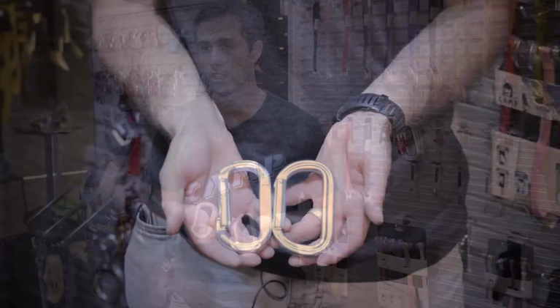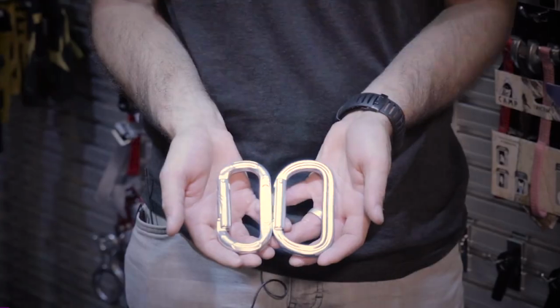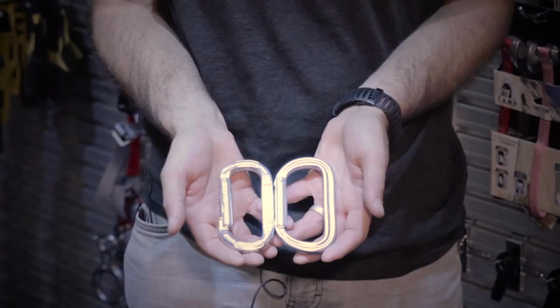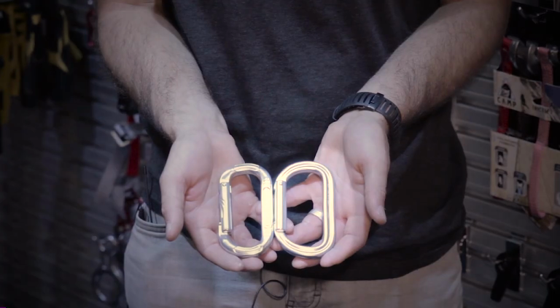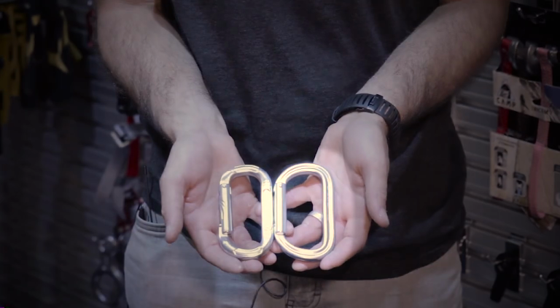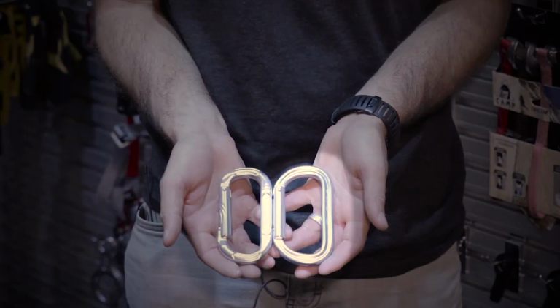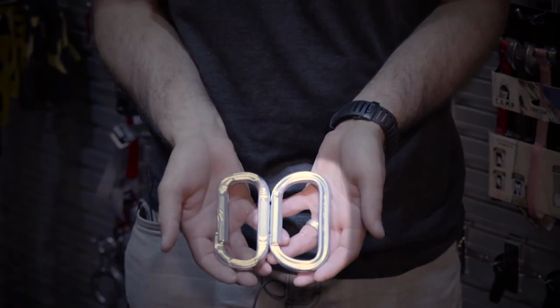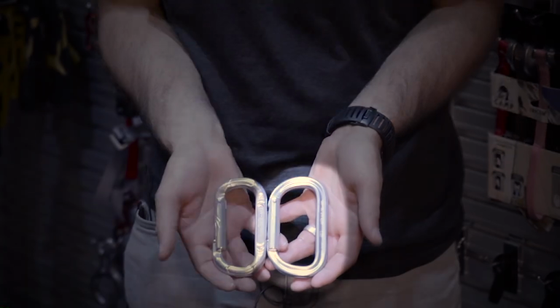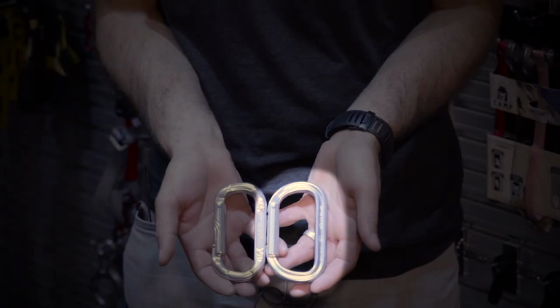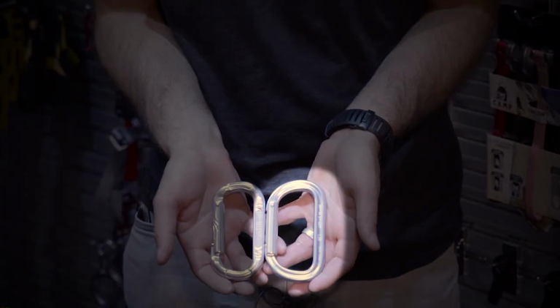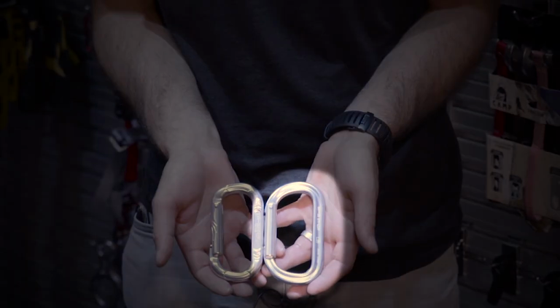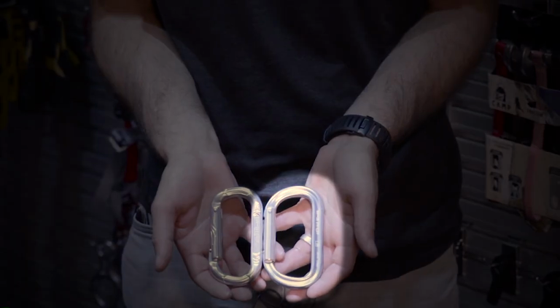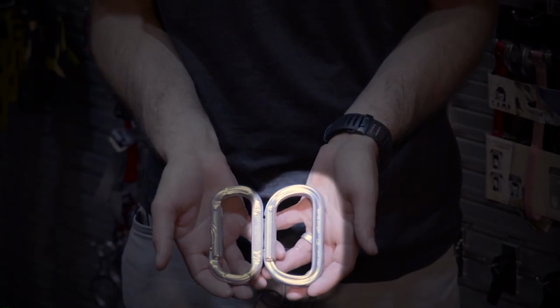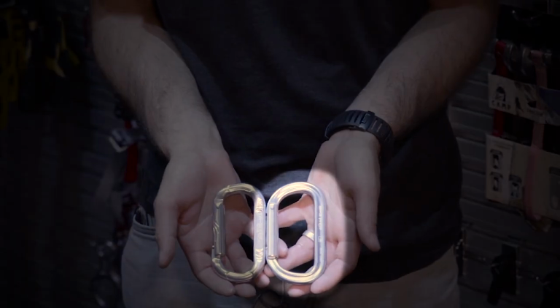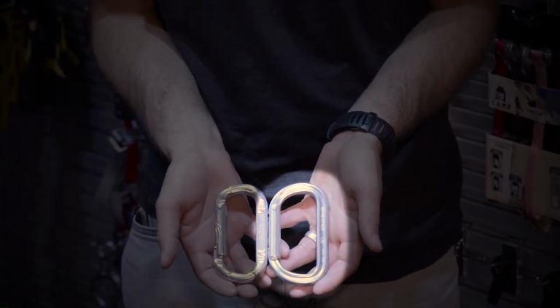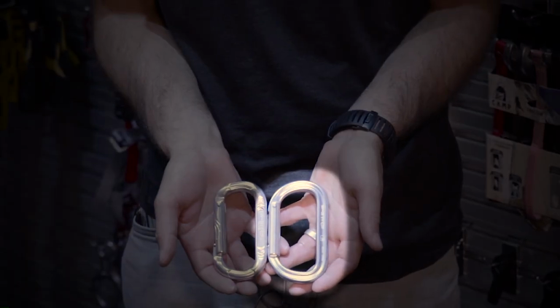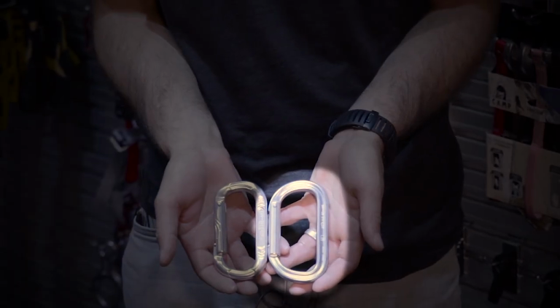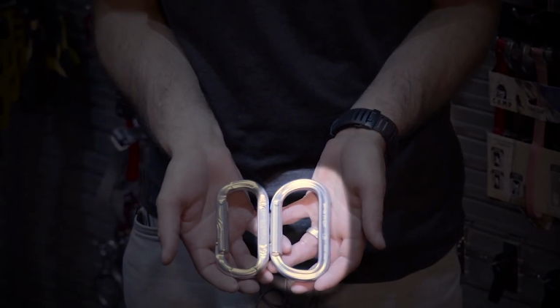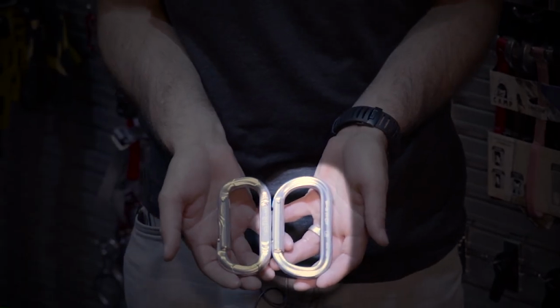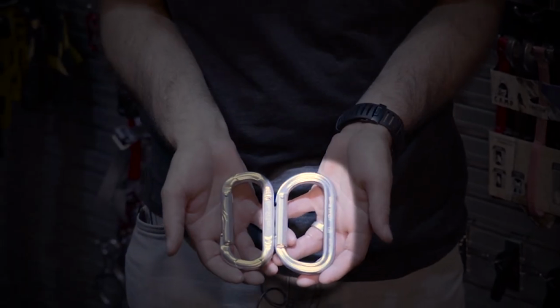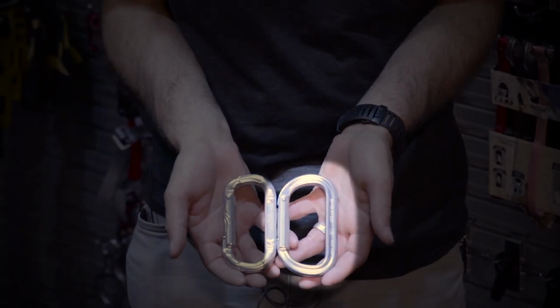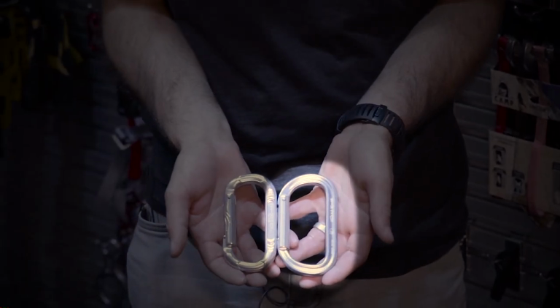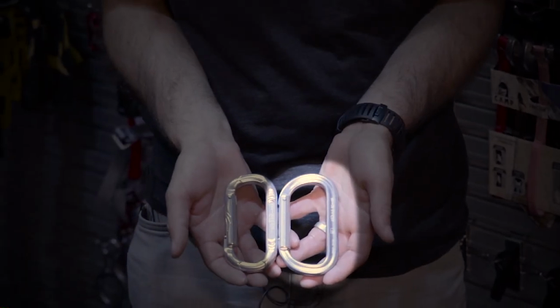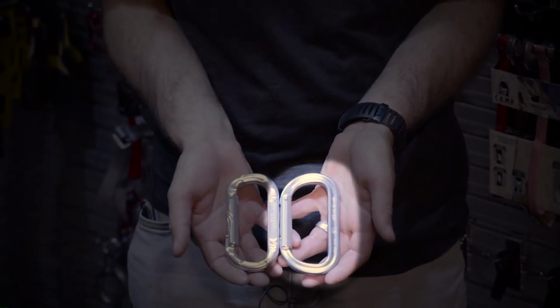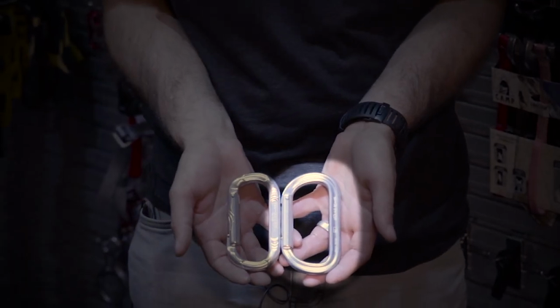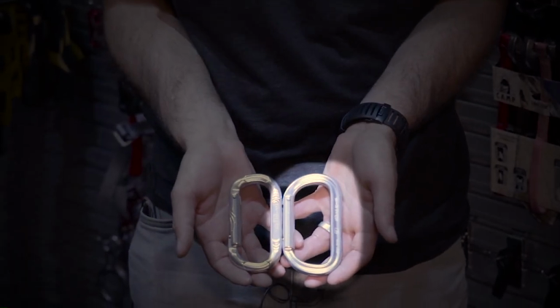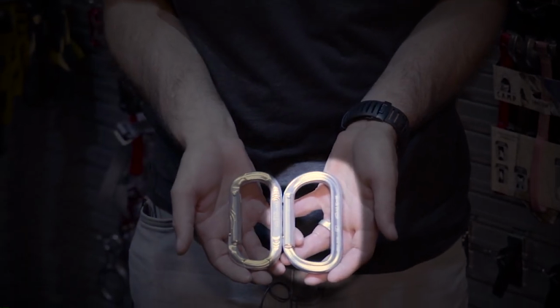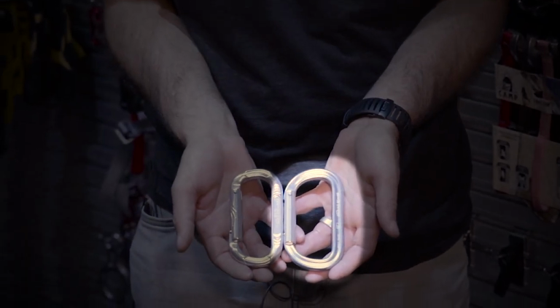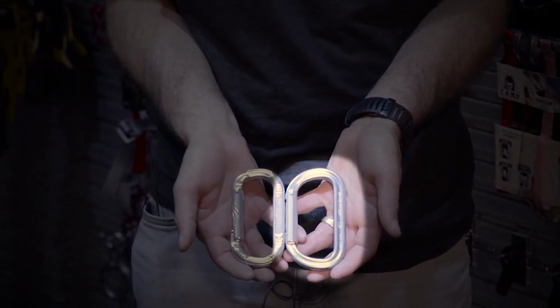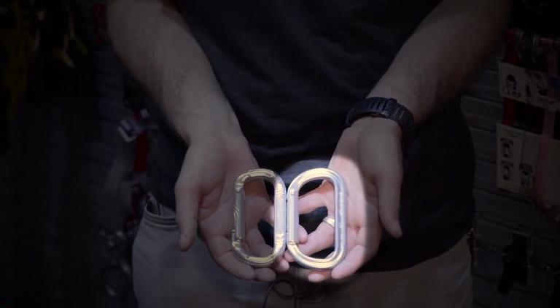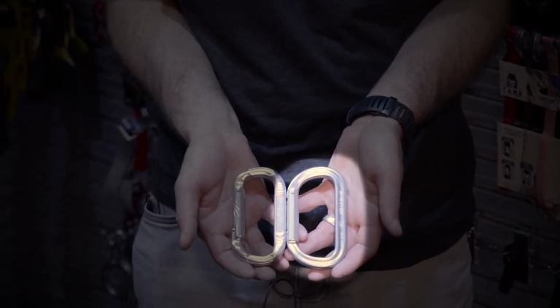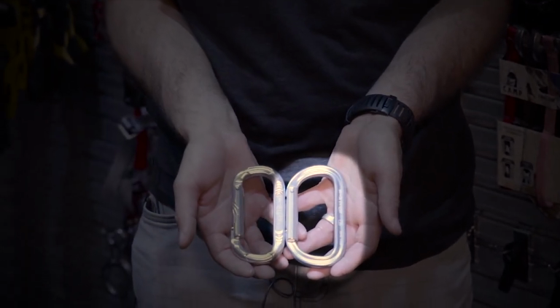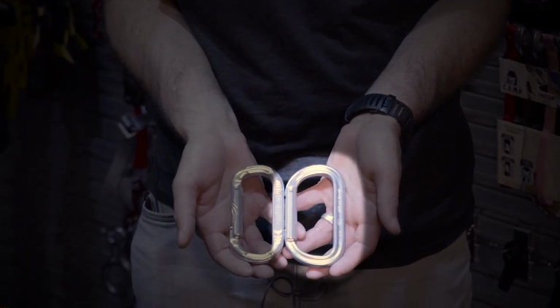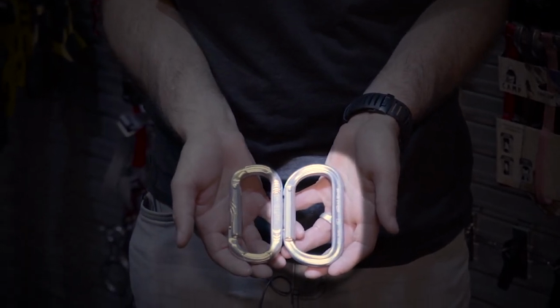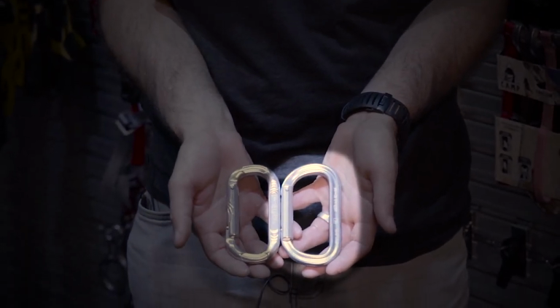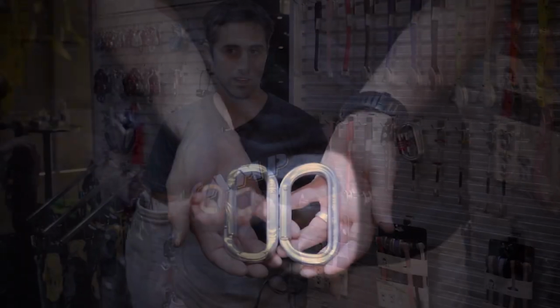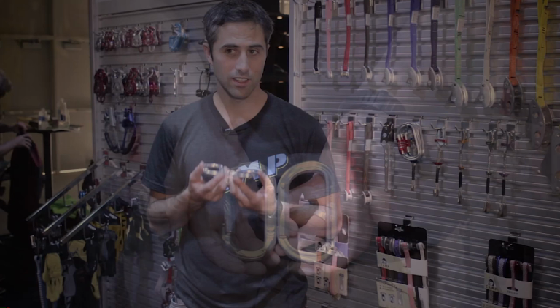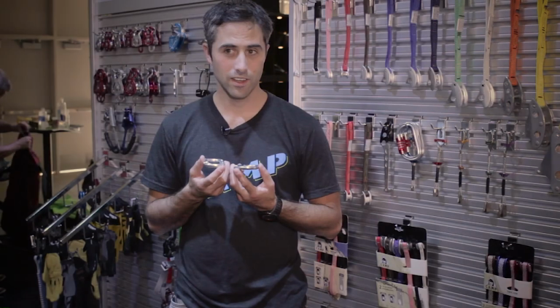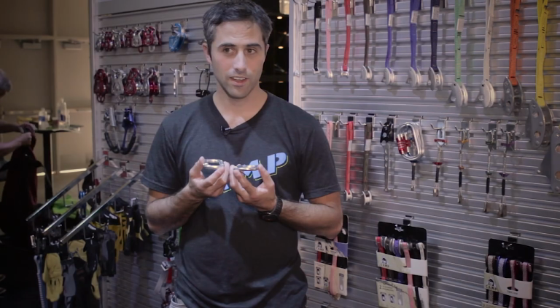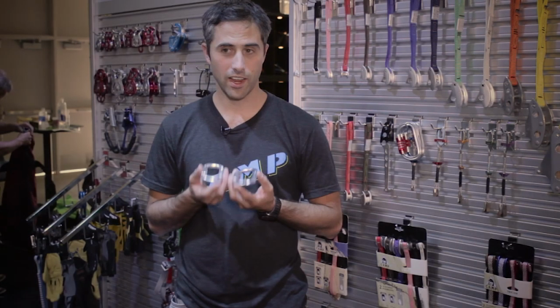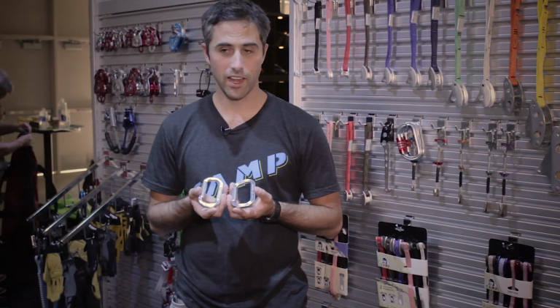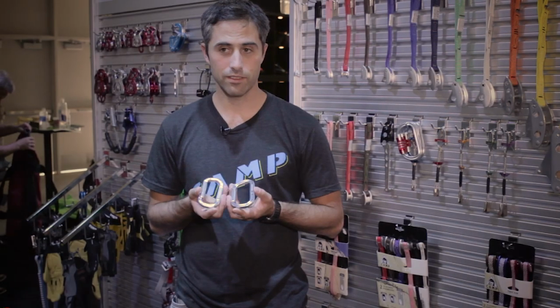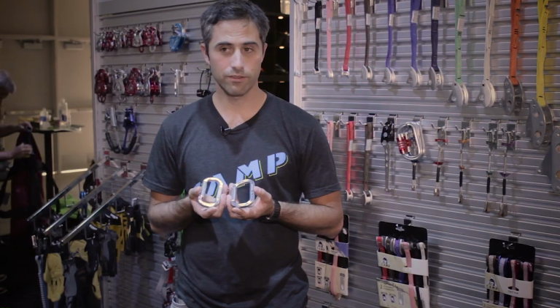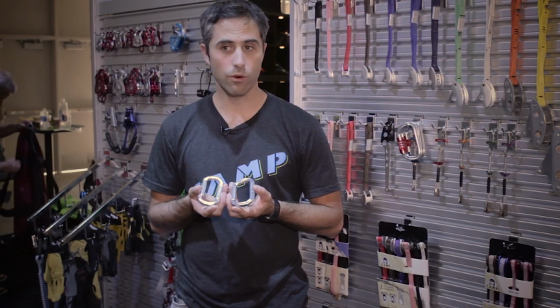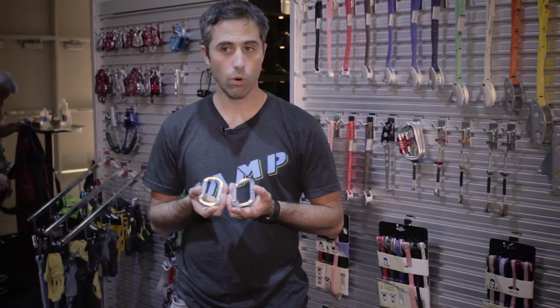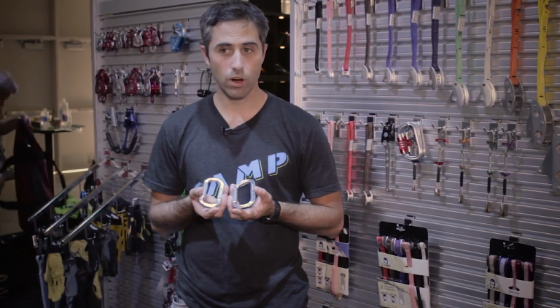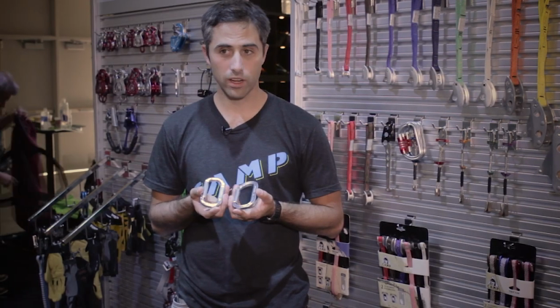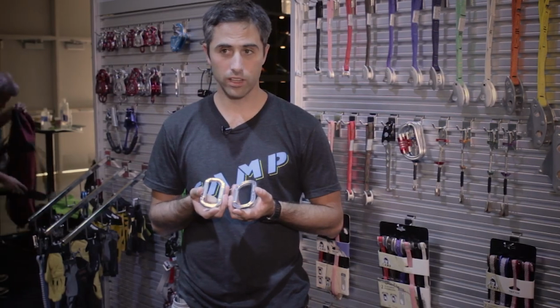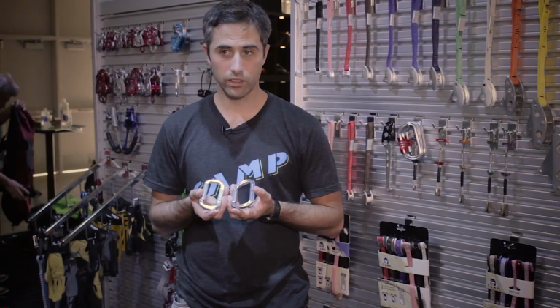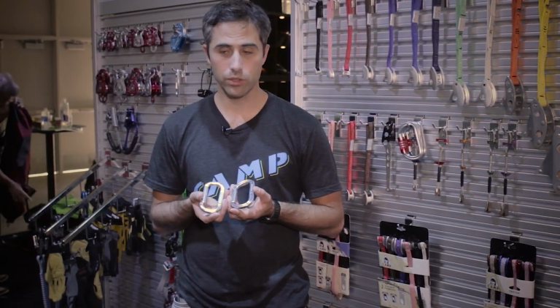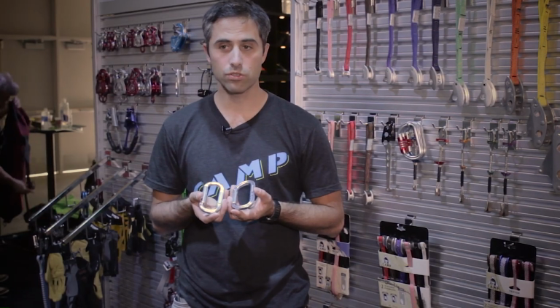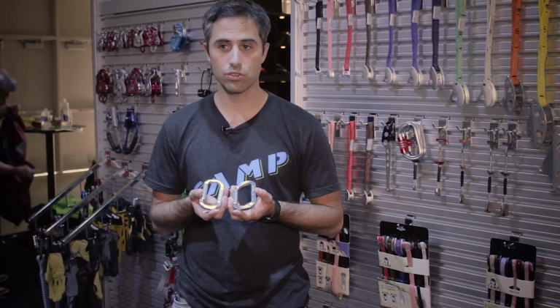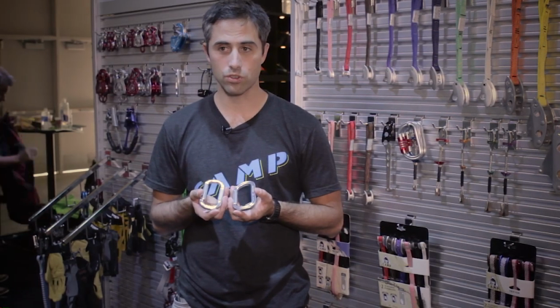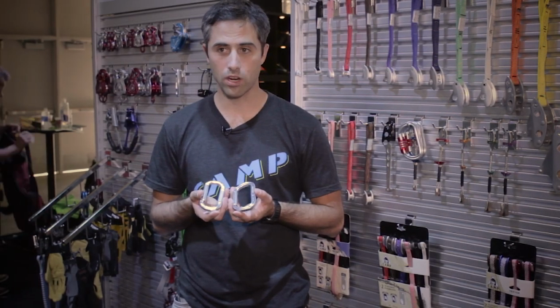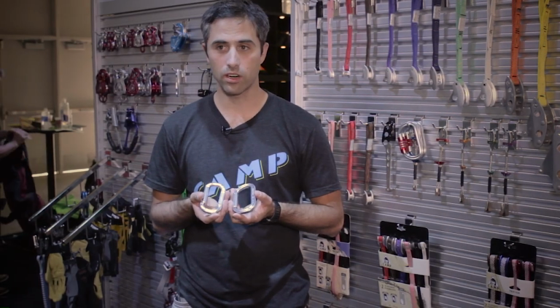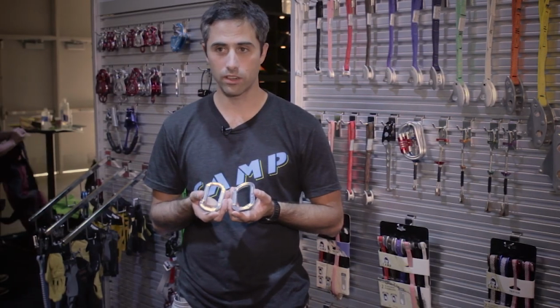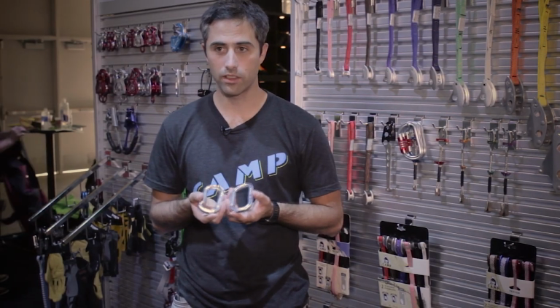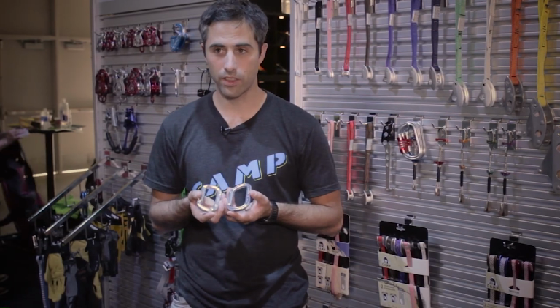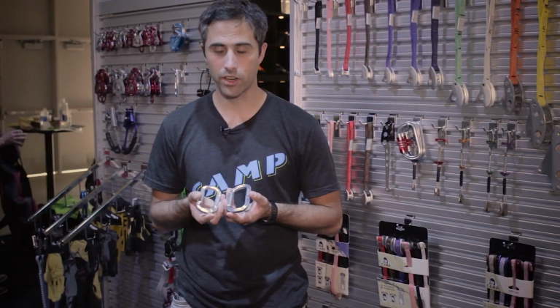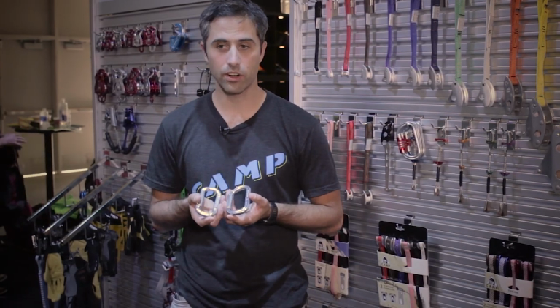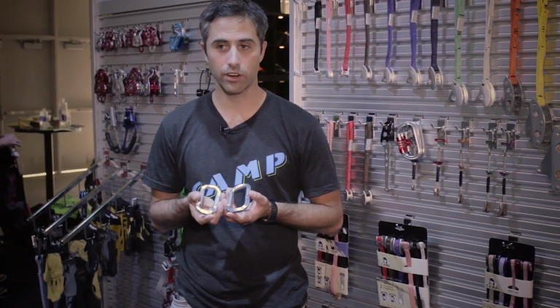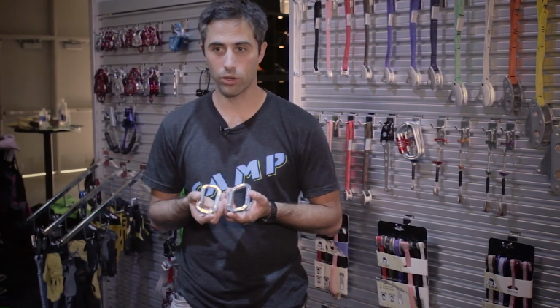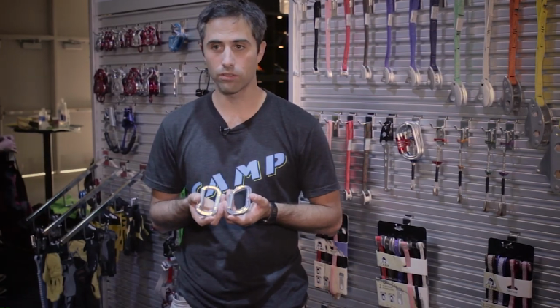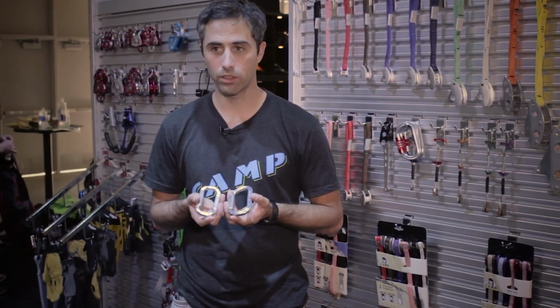The new Oval XL is obviously bigger — it is one gram lighter and four kilonewtons stronger than the current oval.